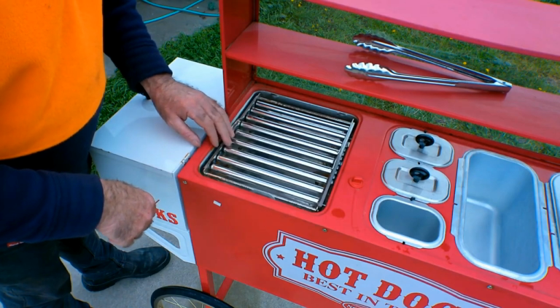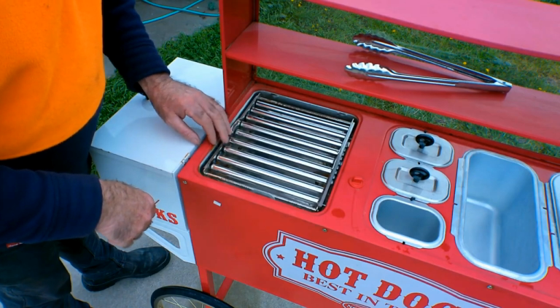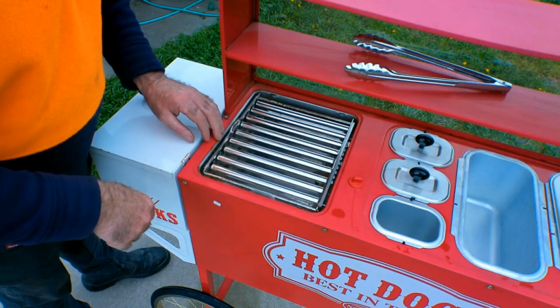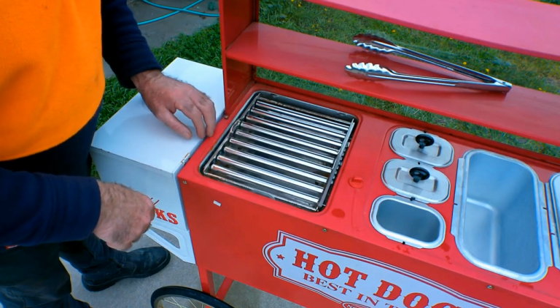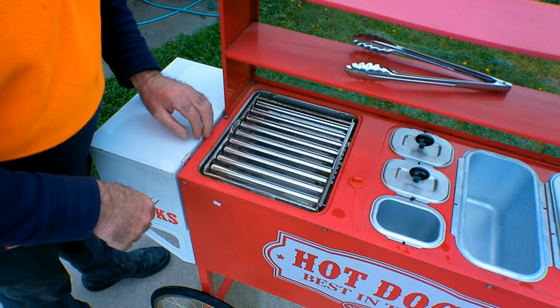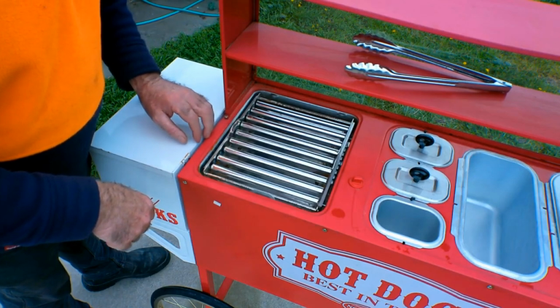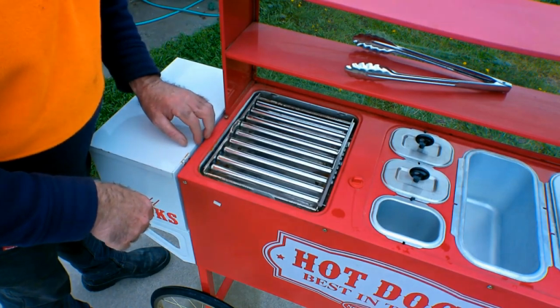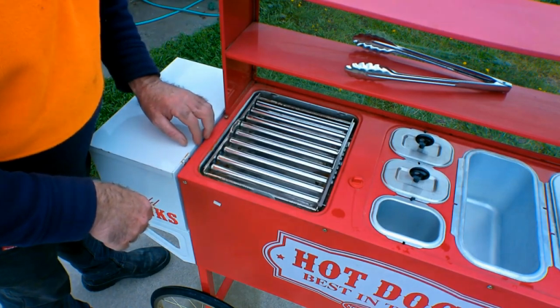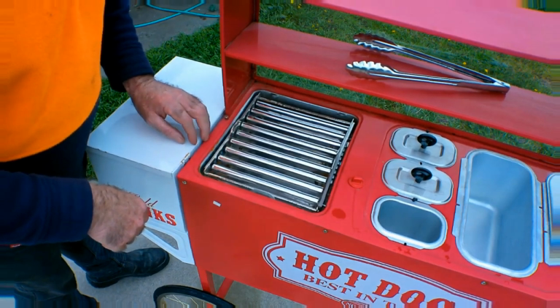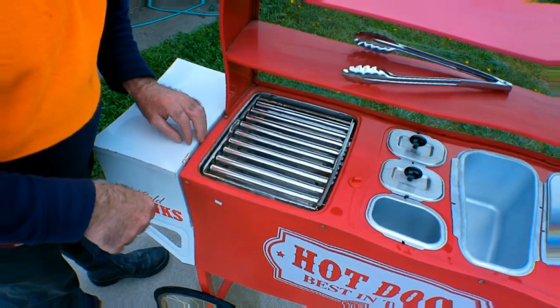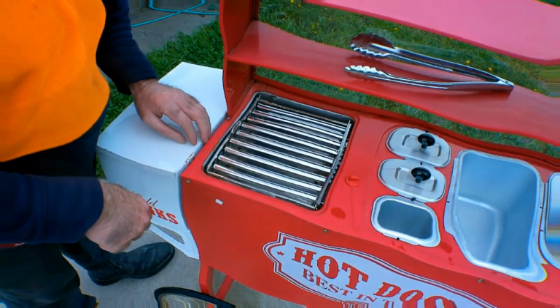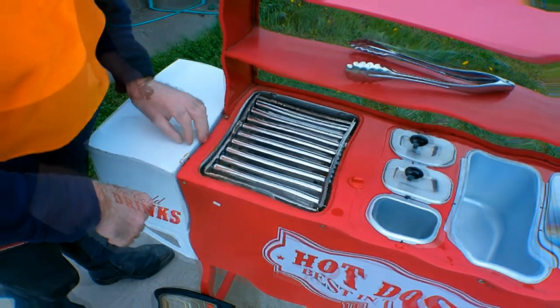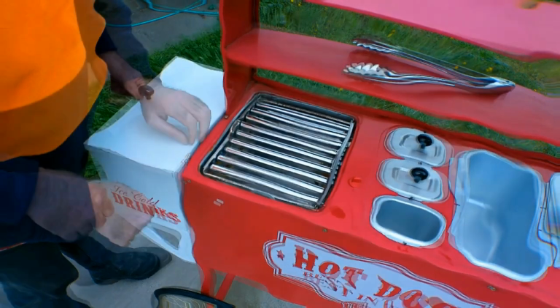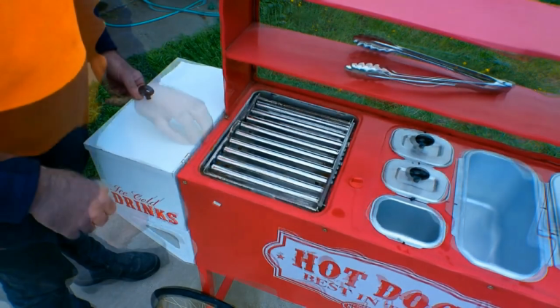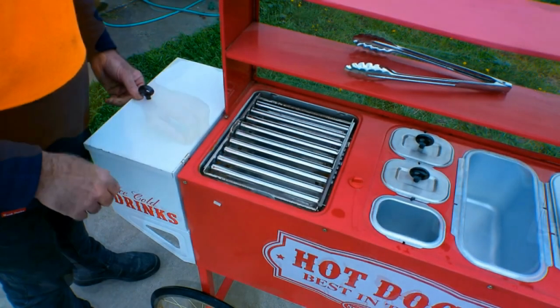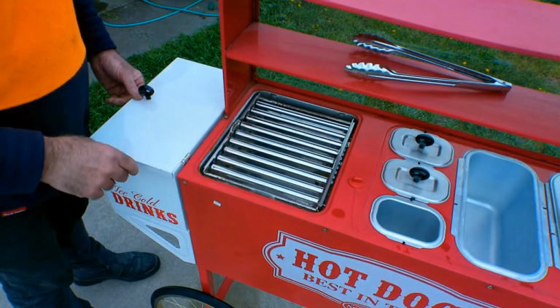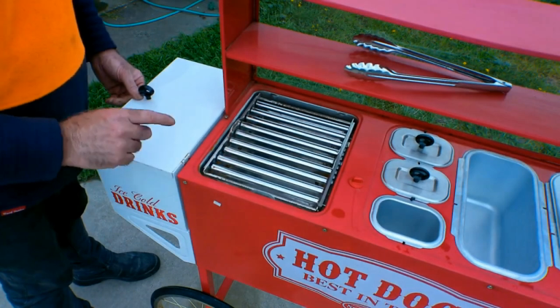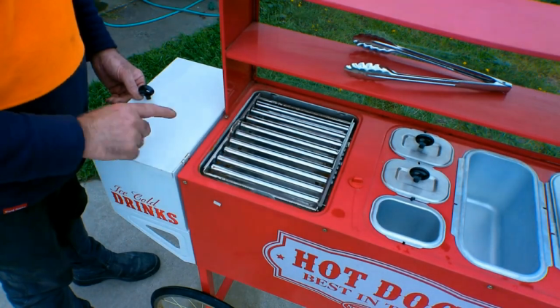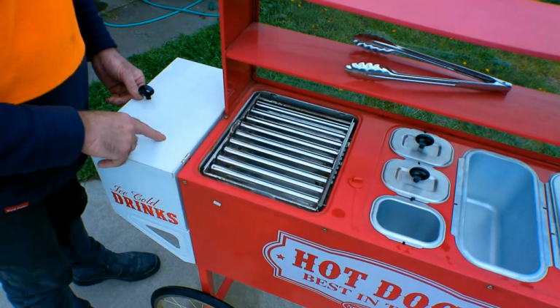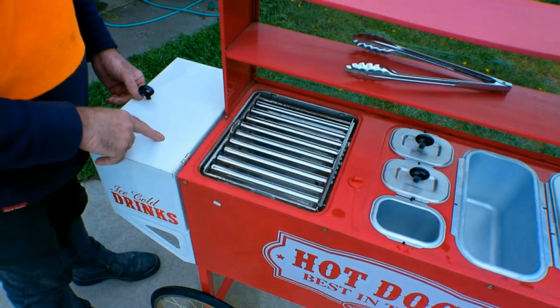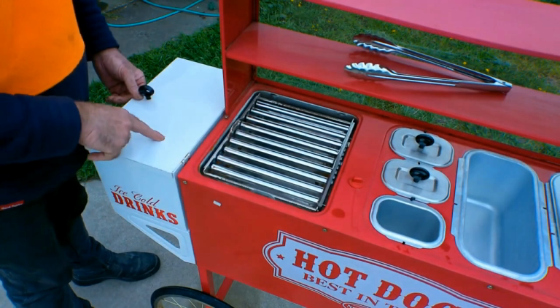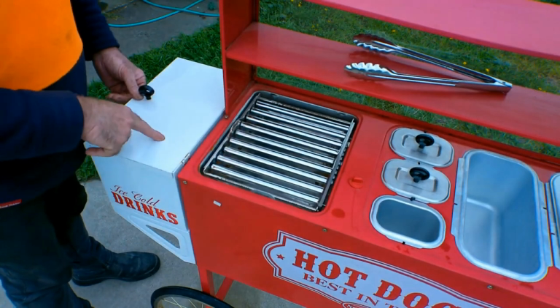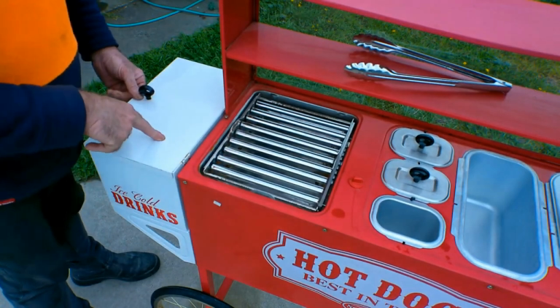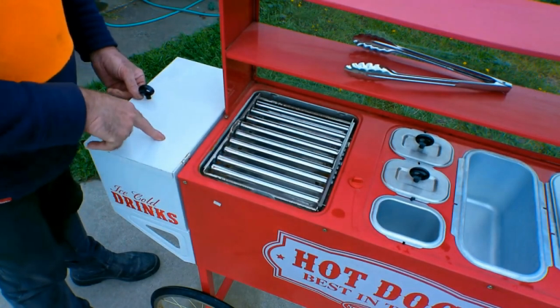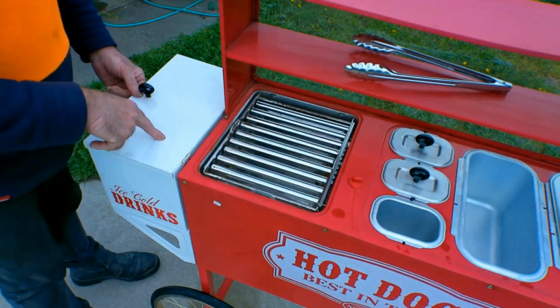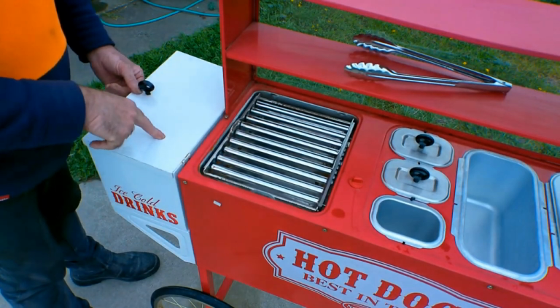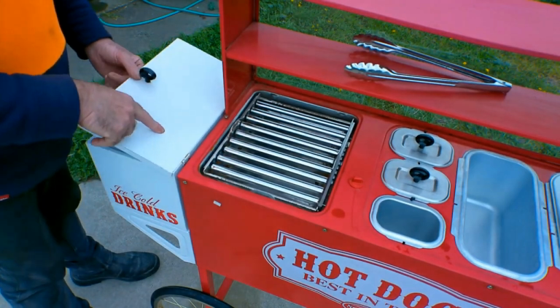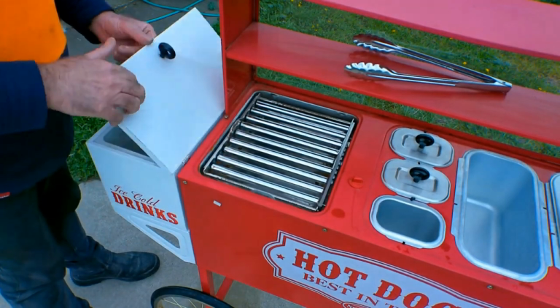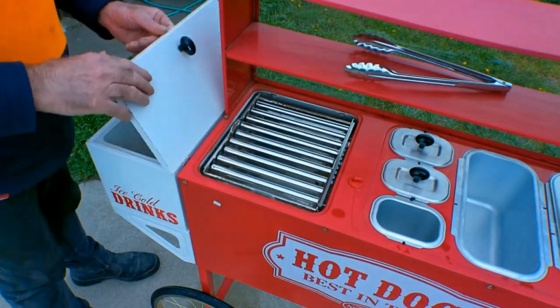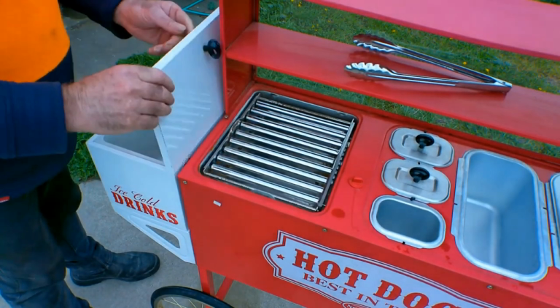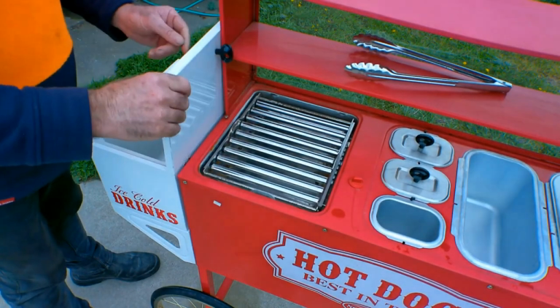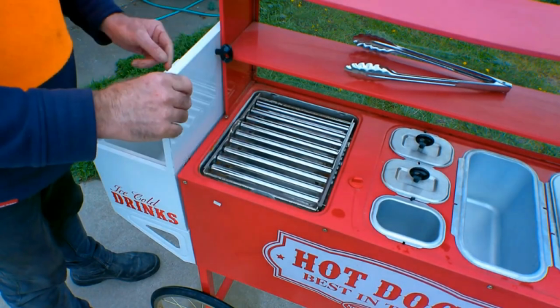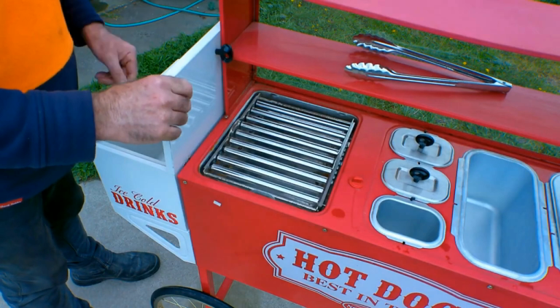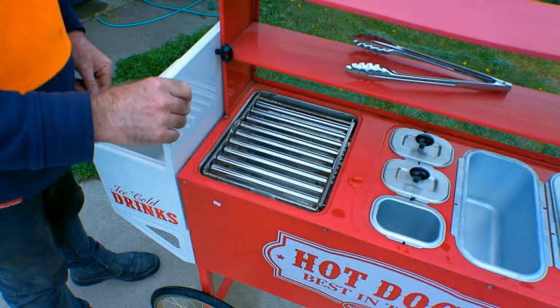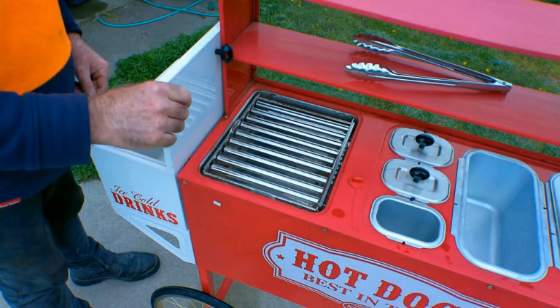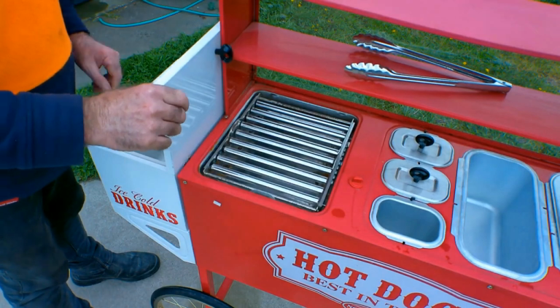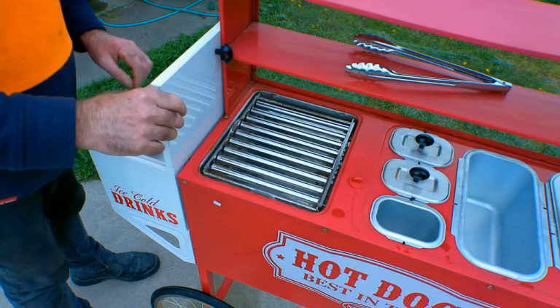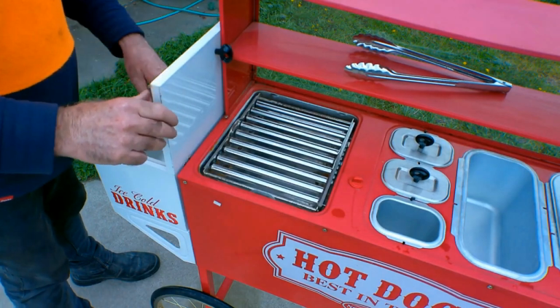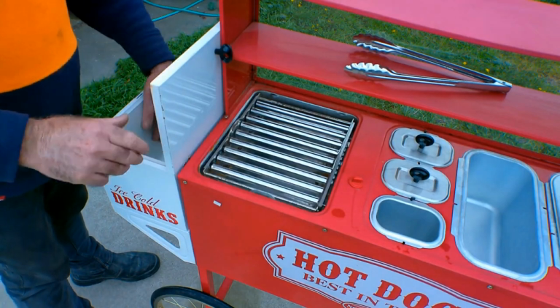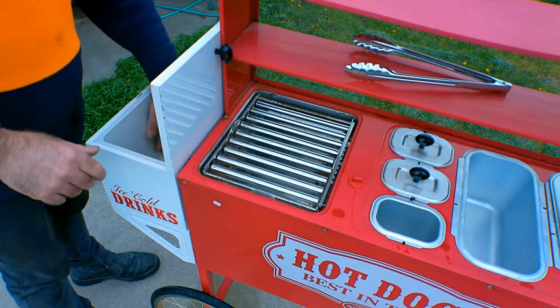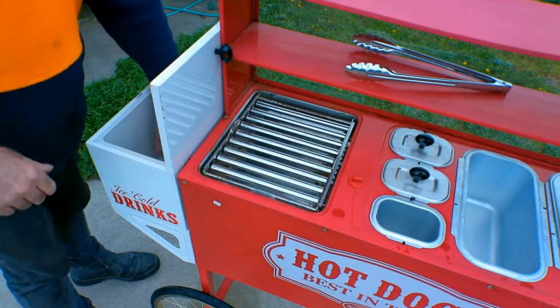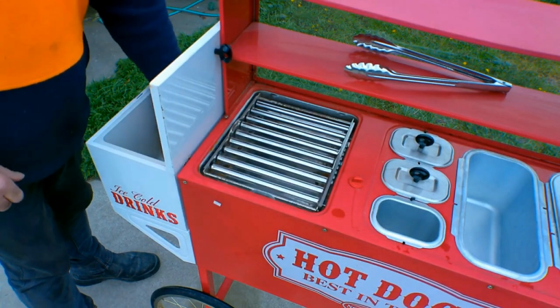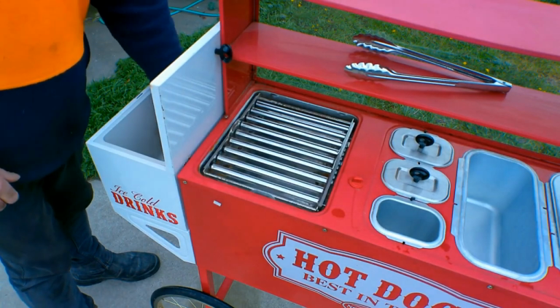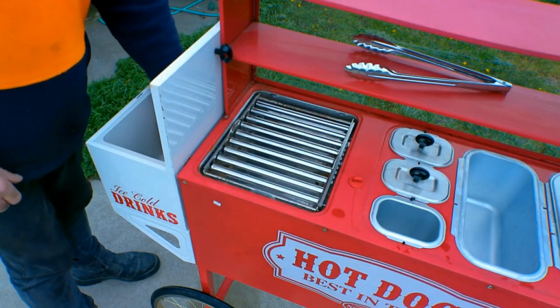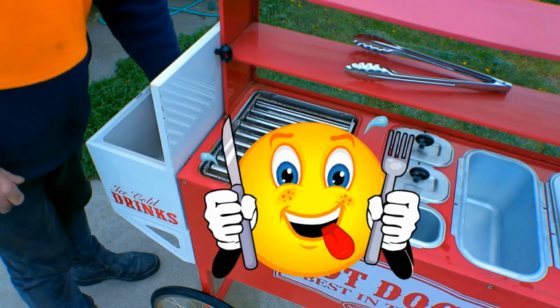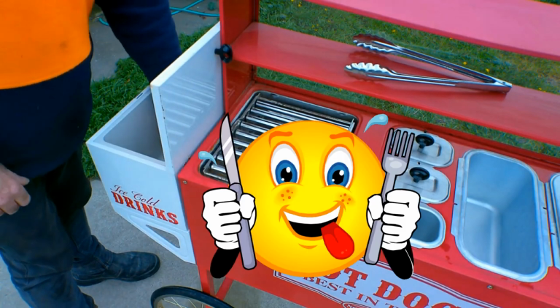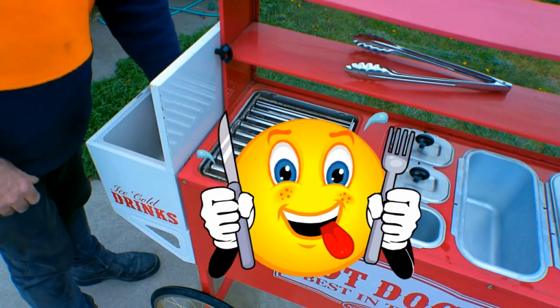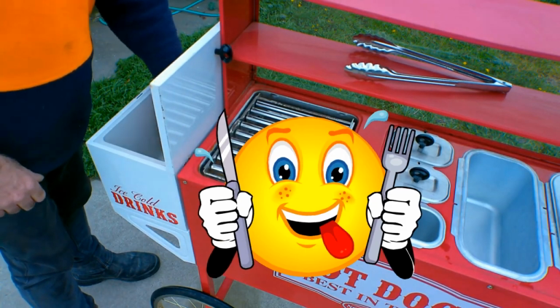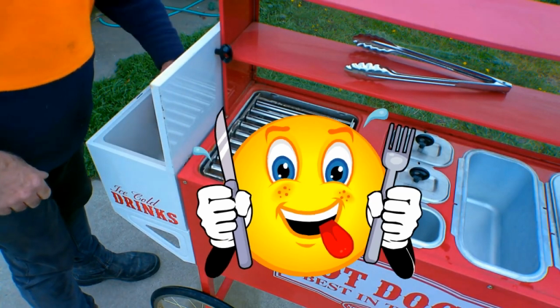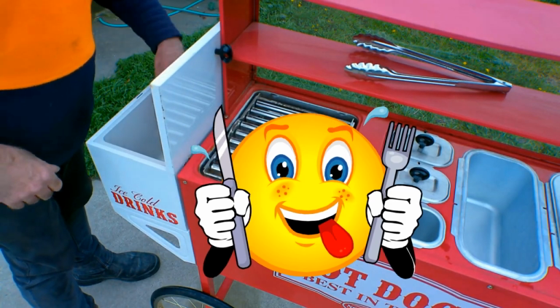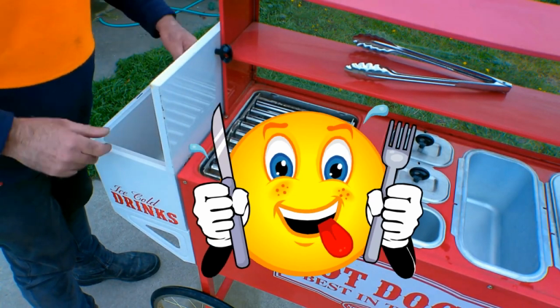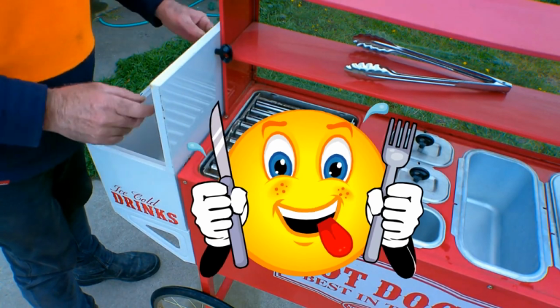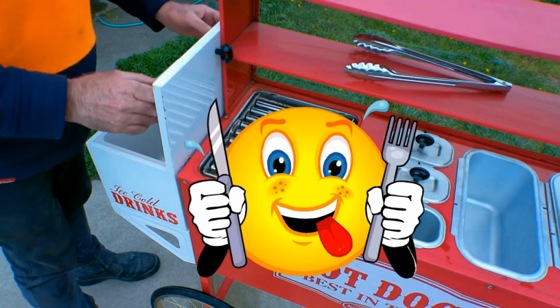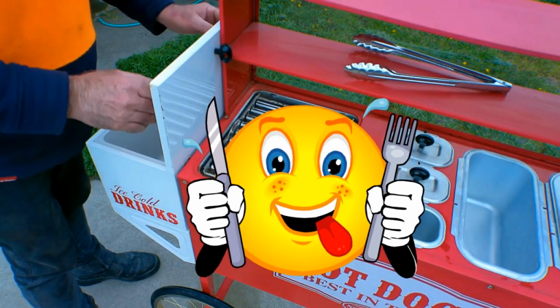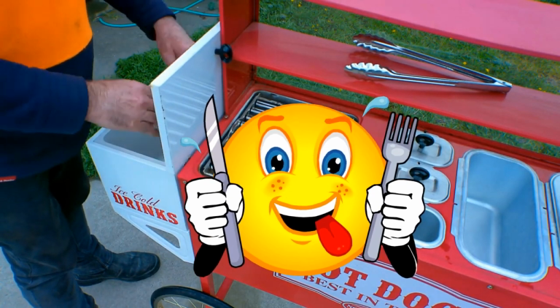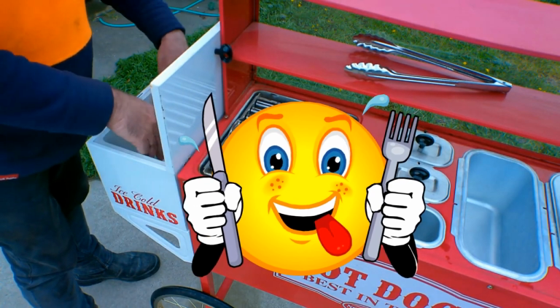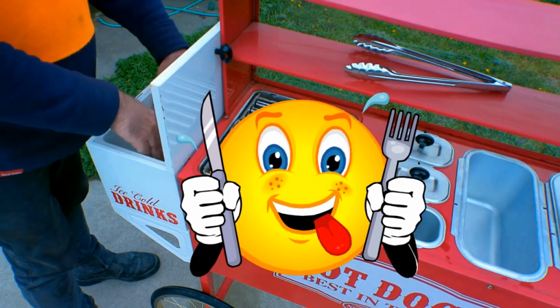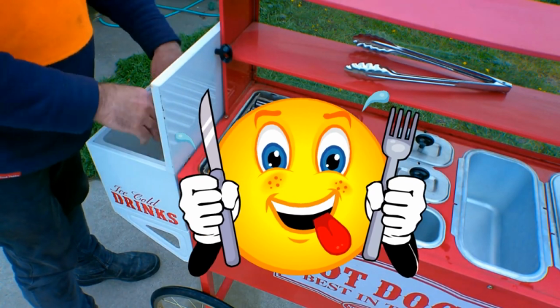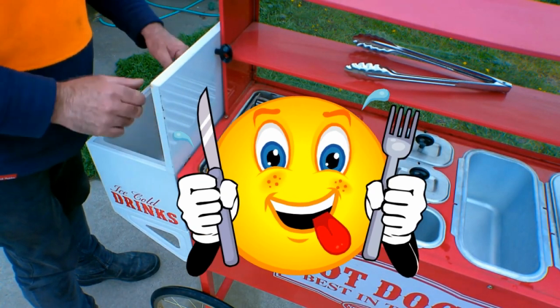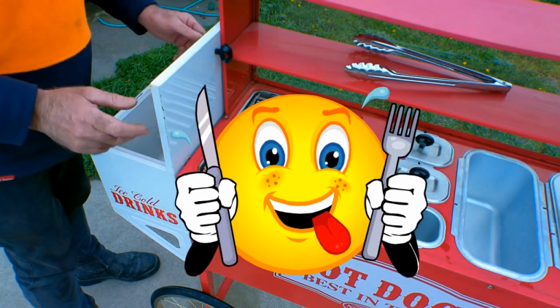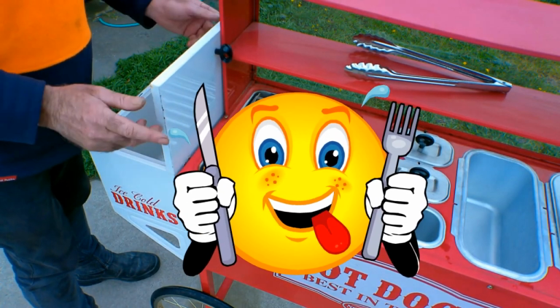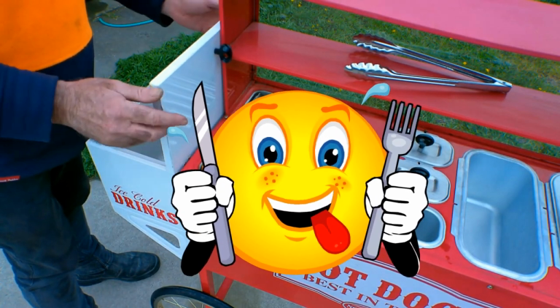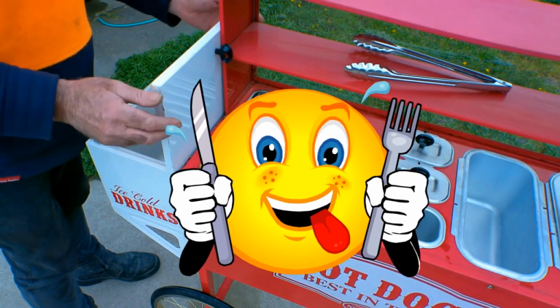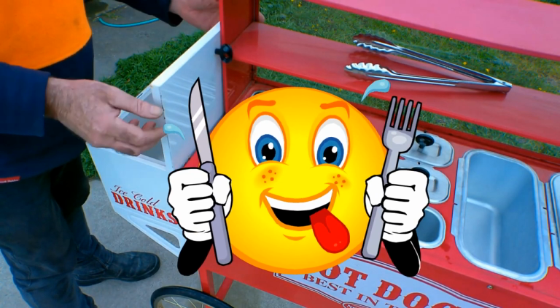We've also got a fridge on this end guys. I think it's a fridge - looks like a fridge, got a bung on the bottom of it. Put your cold drinks in there.